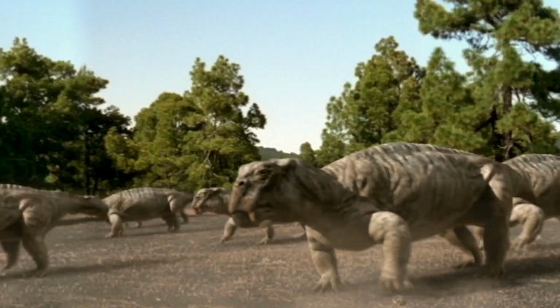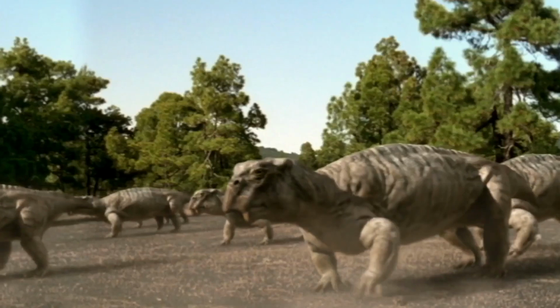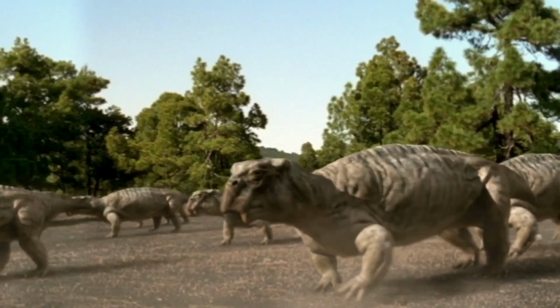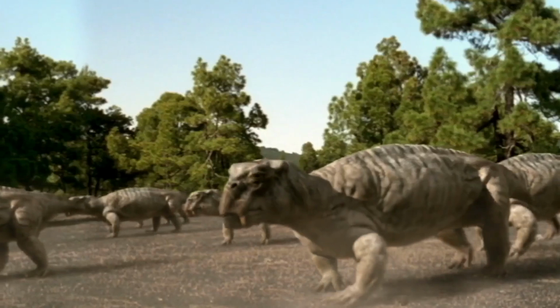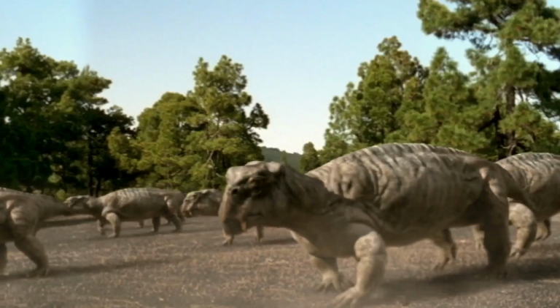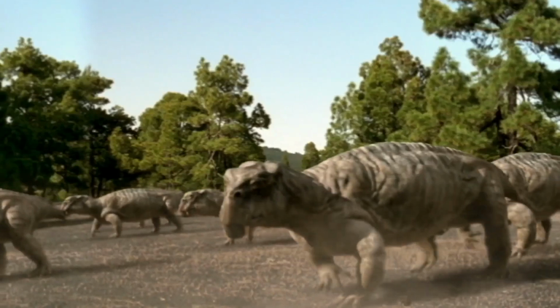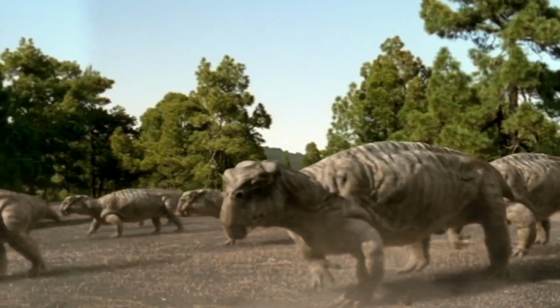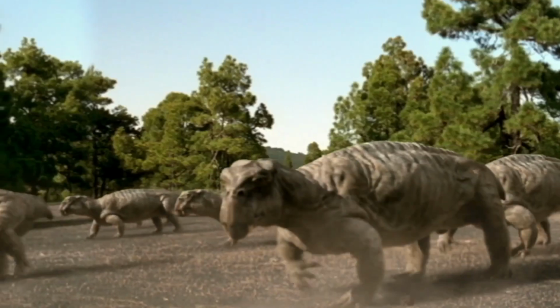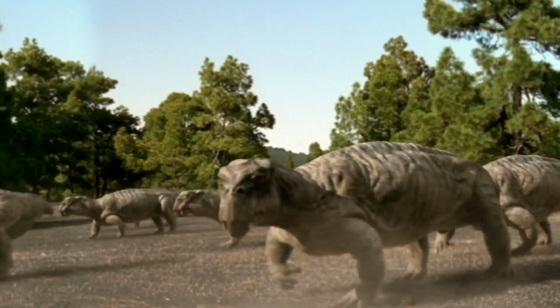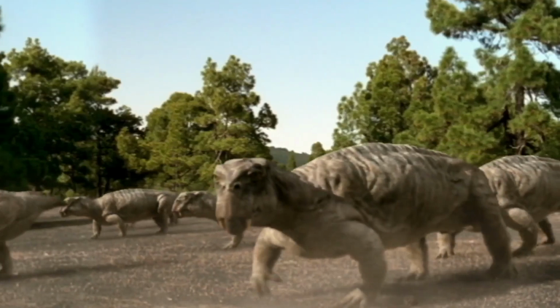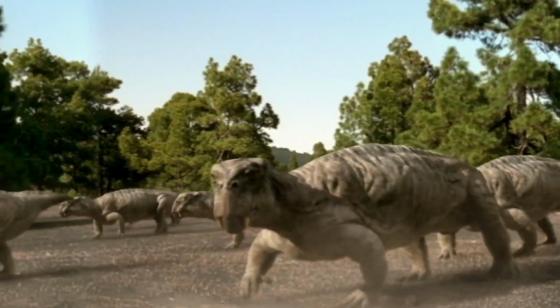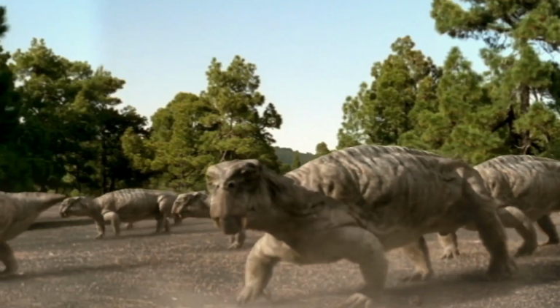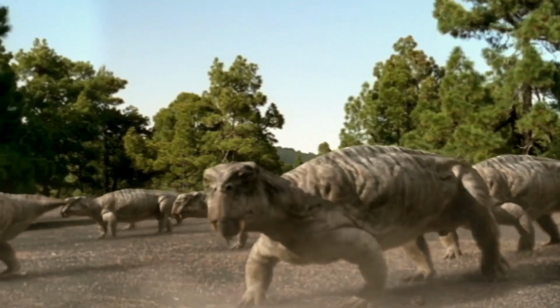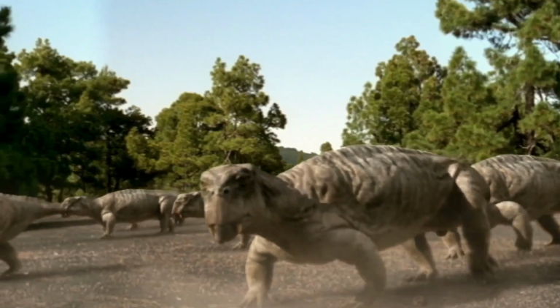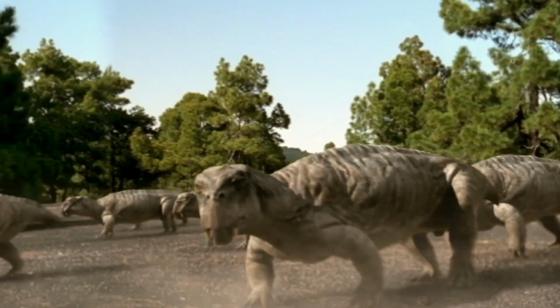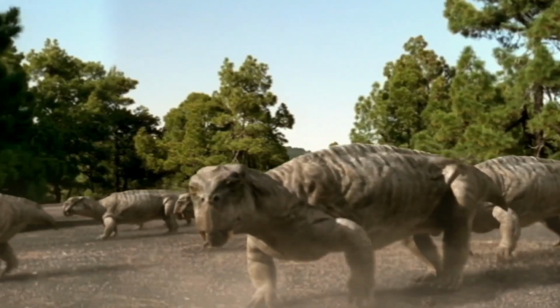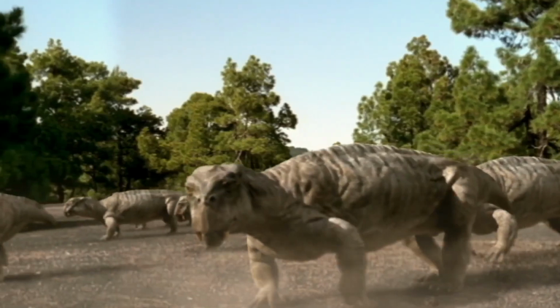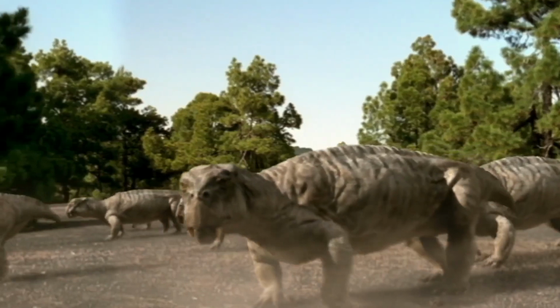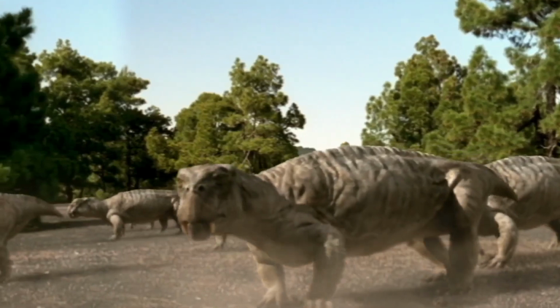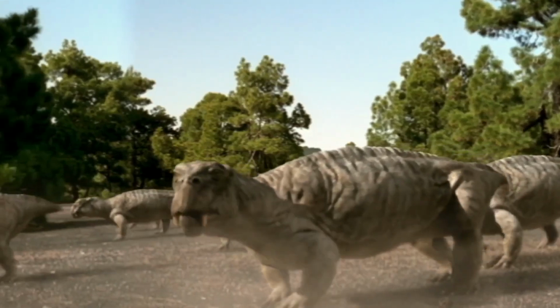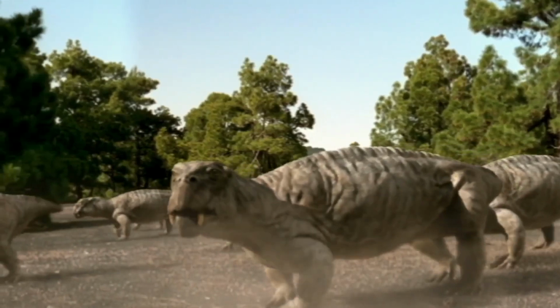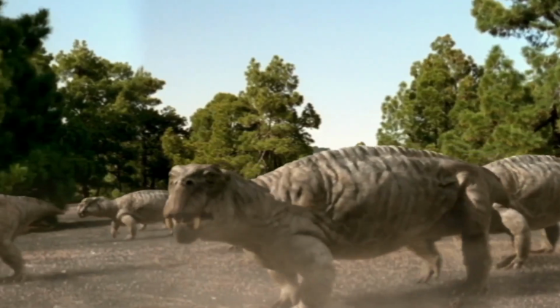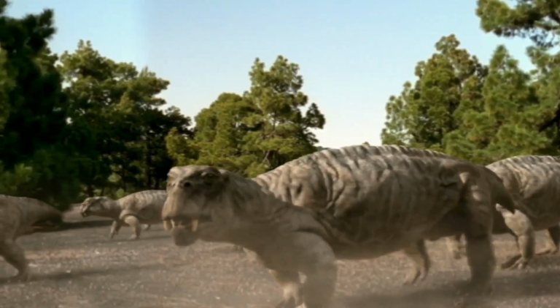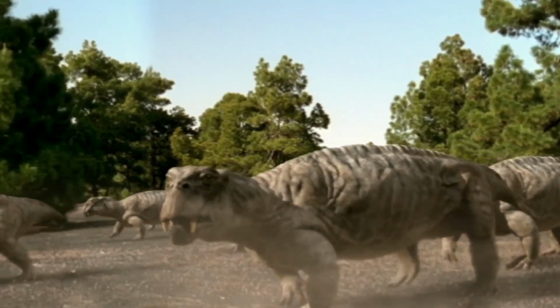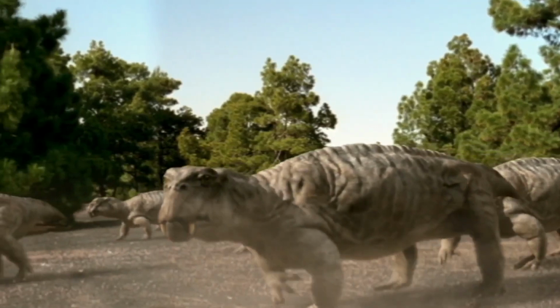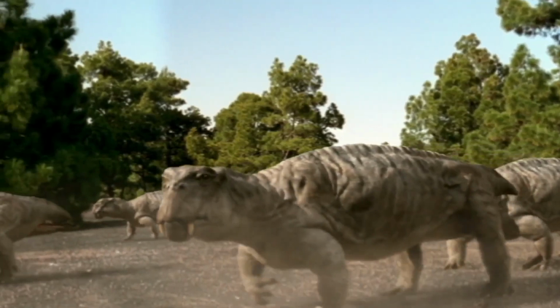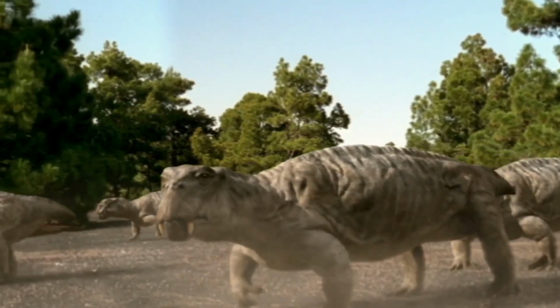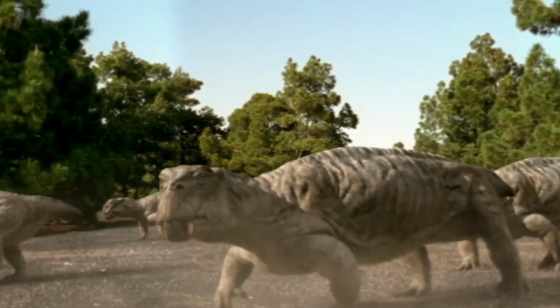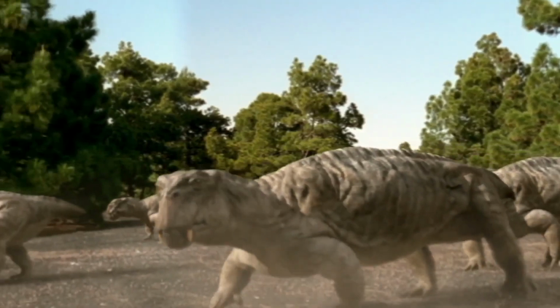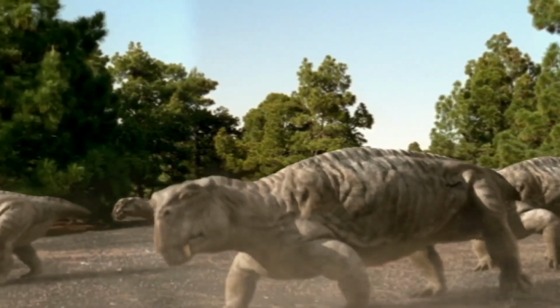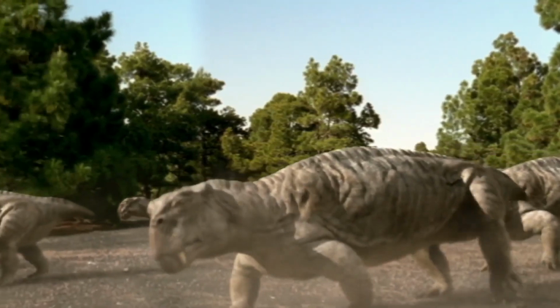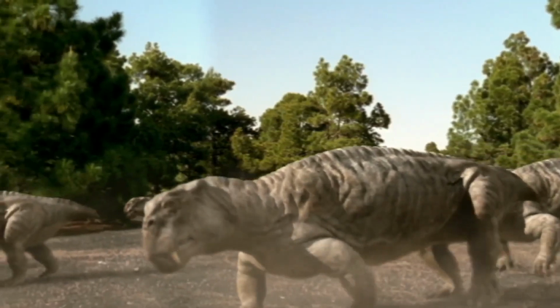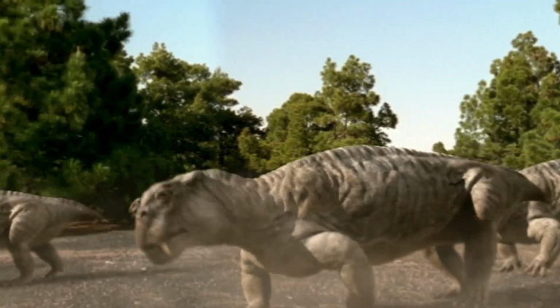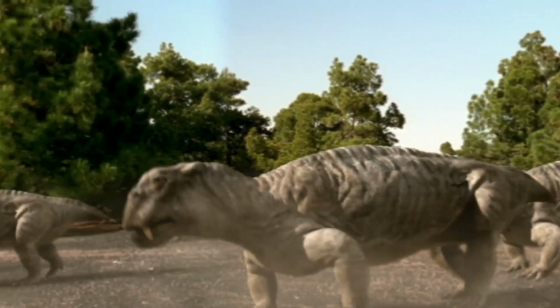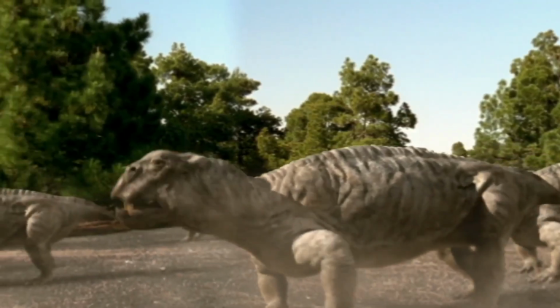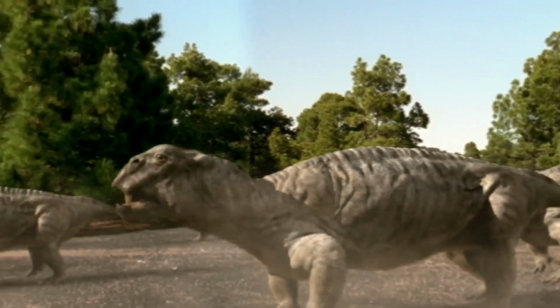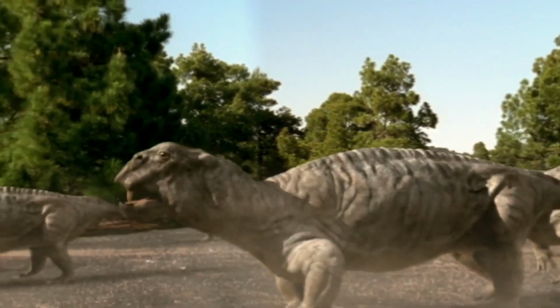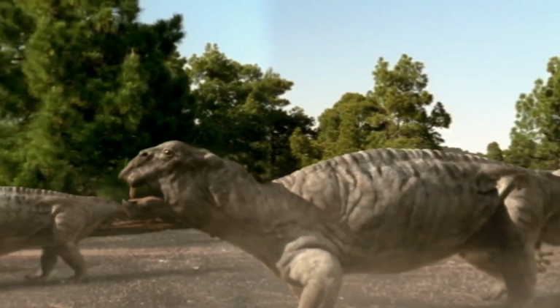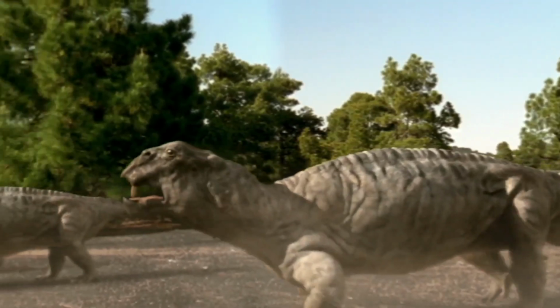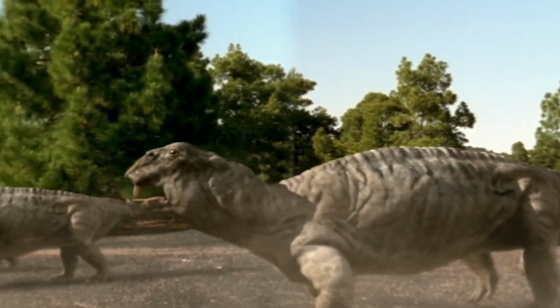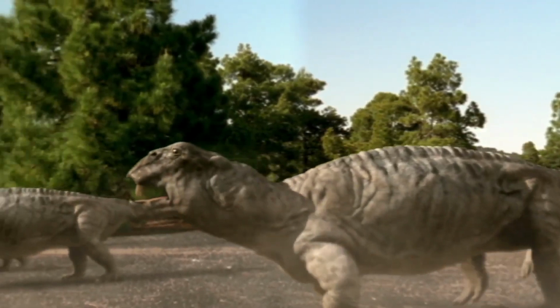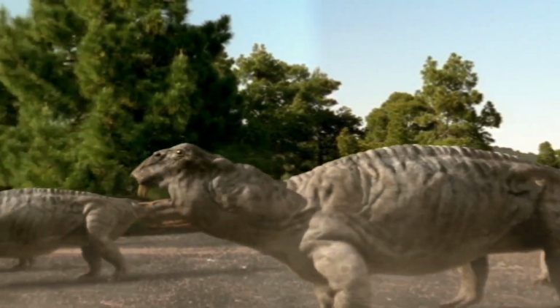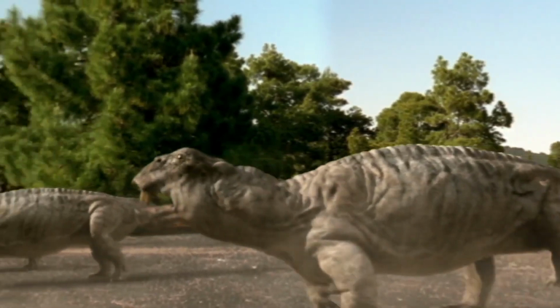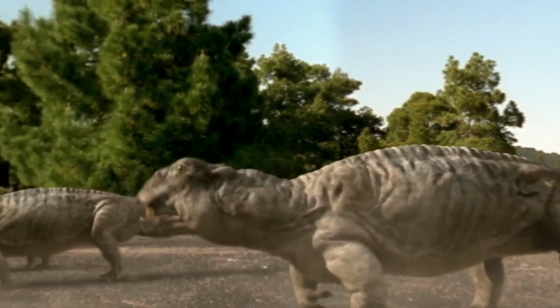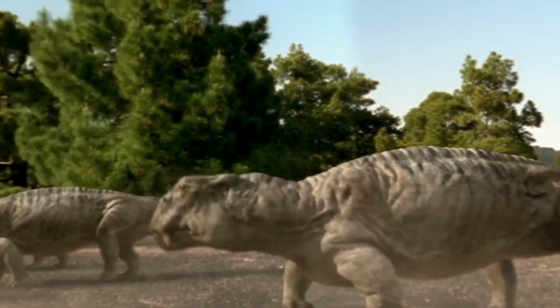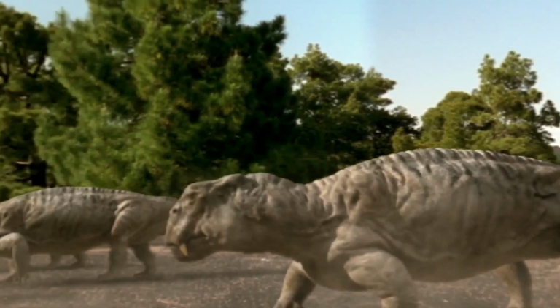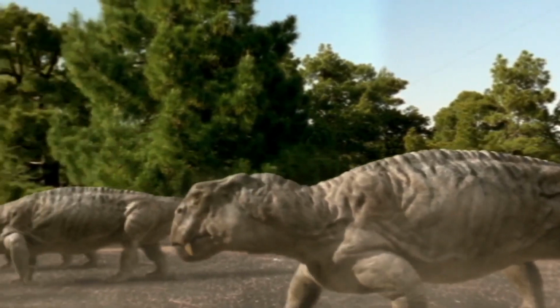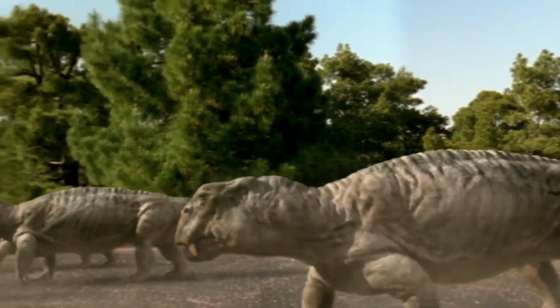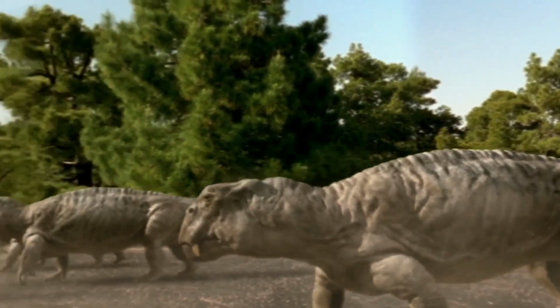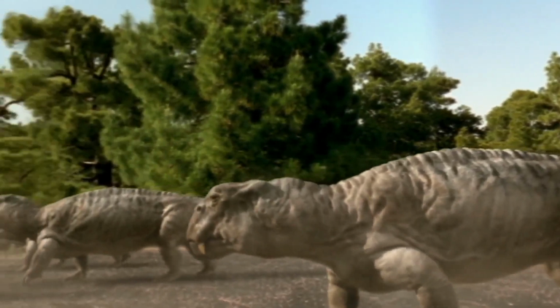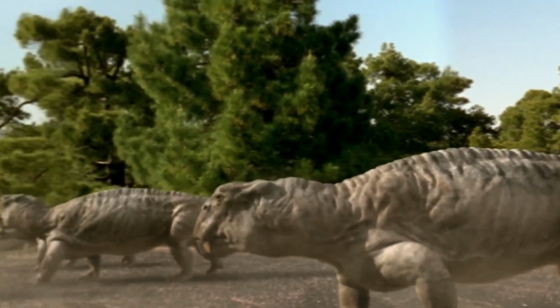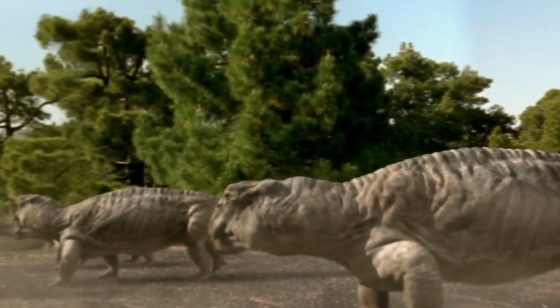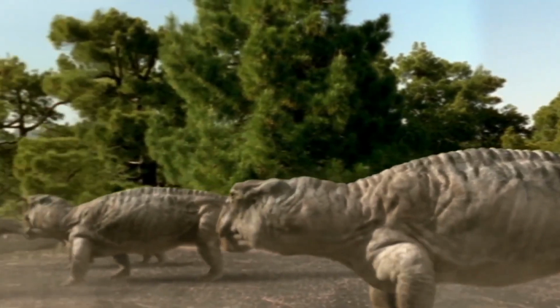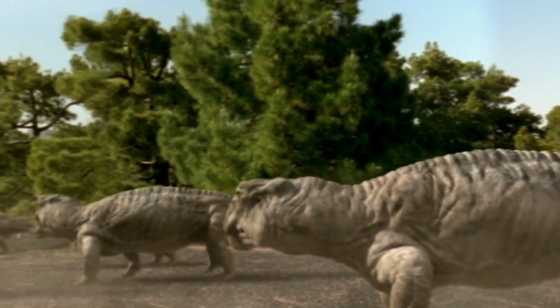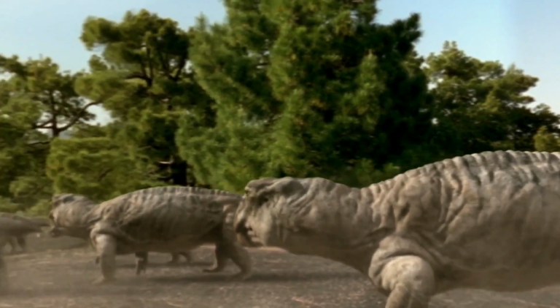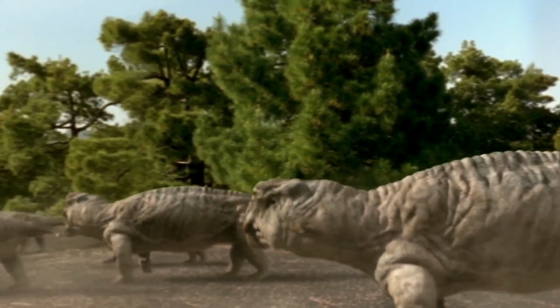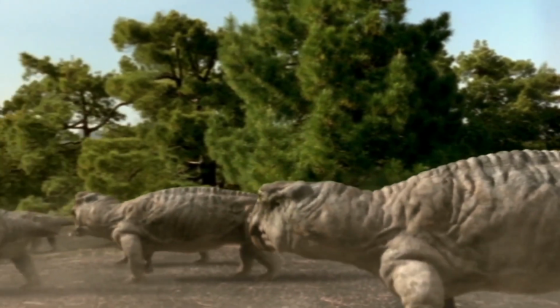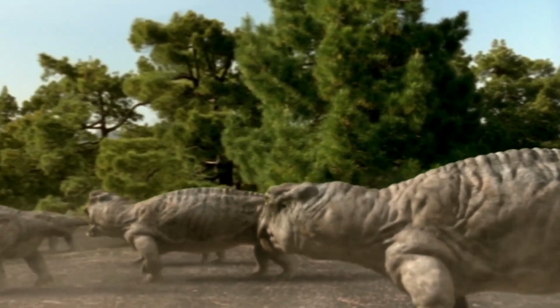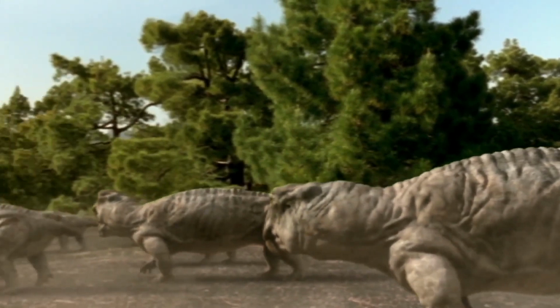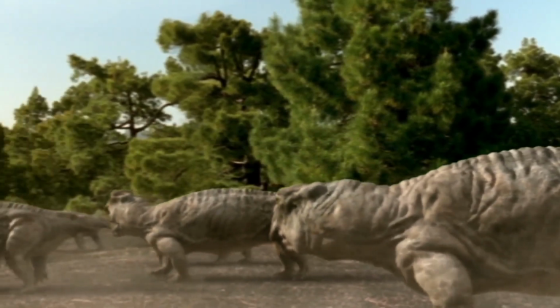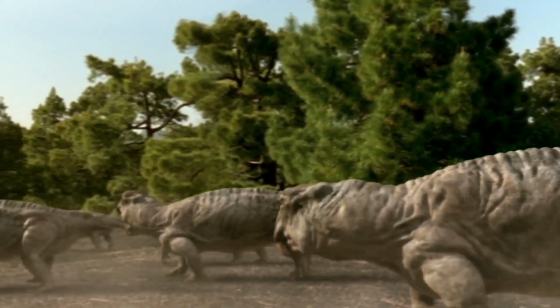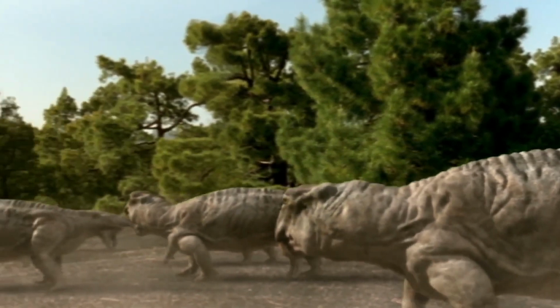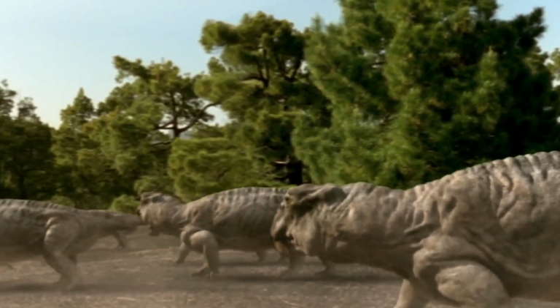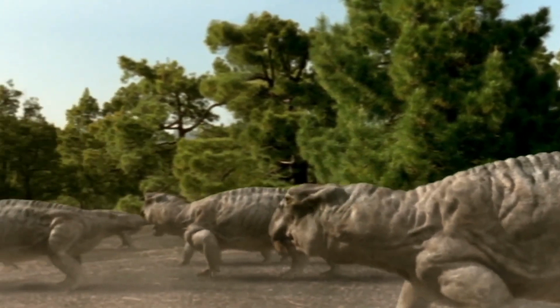The Shovel Lizard — a resilient survivor that withstood the Great Dying. This is the Lystrosaurus.